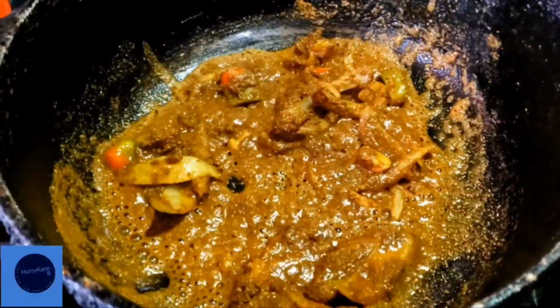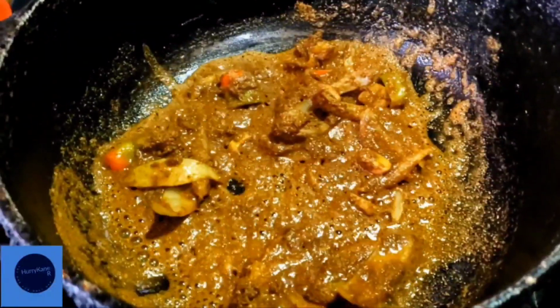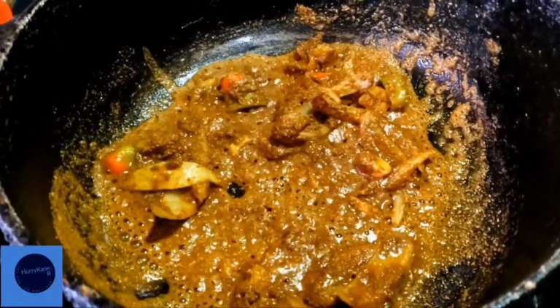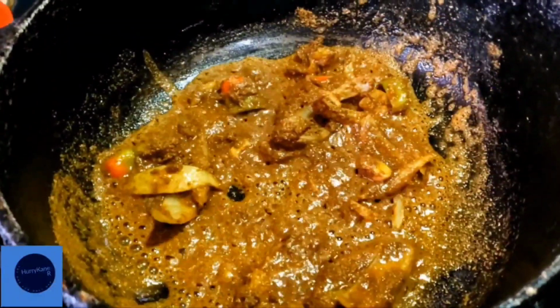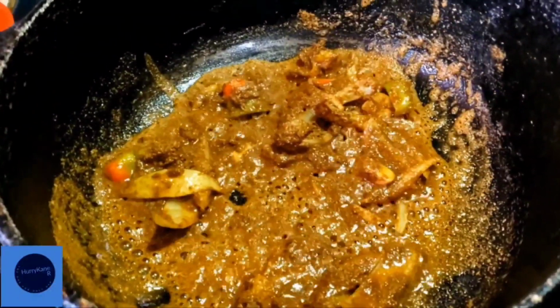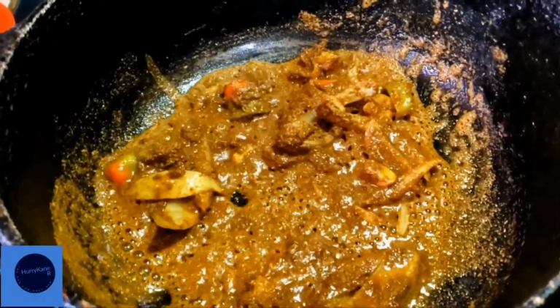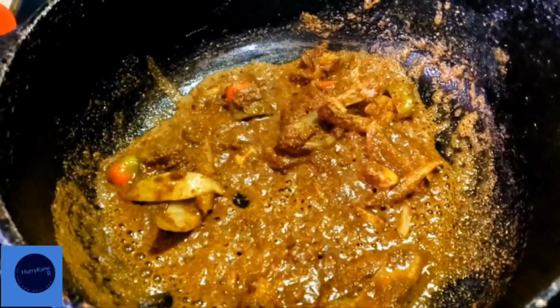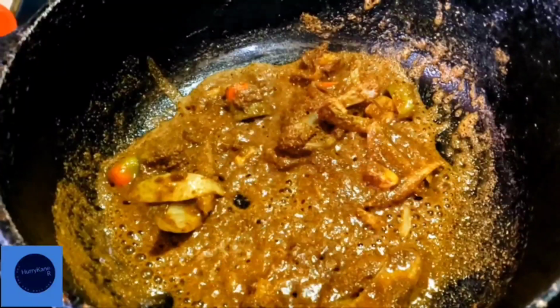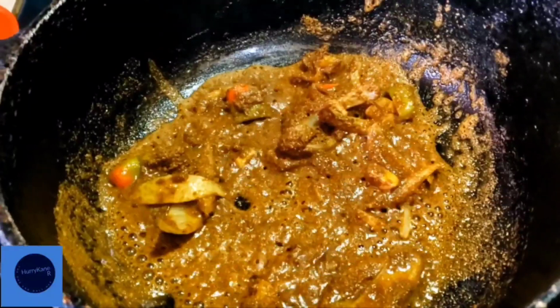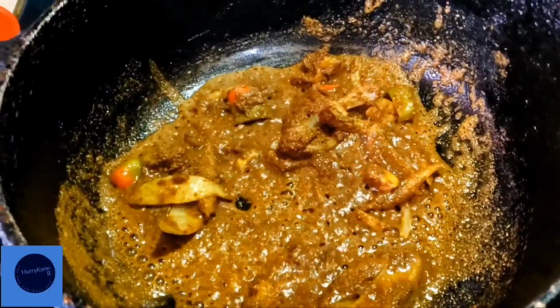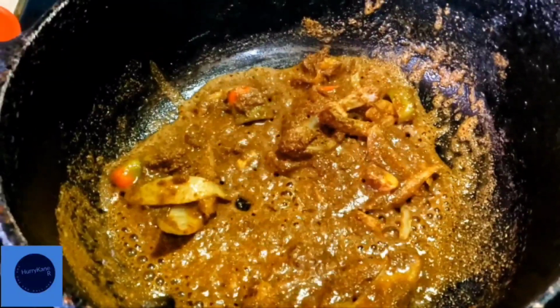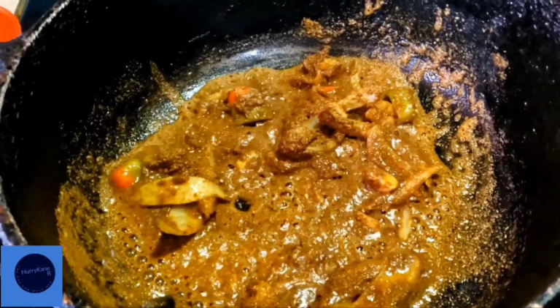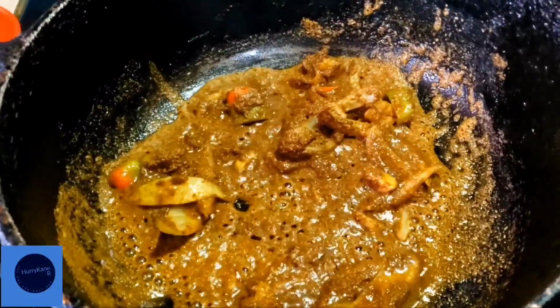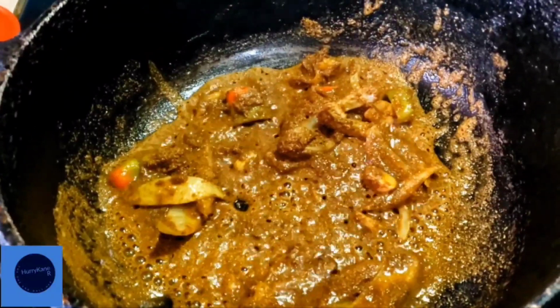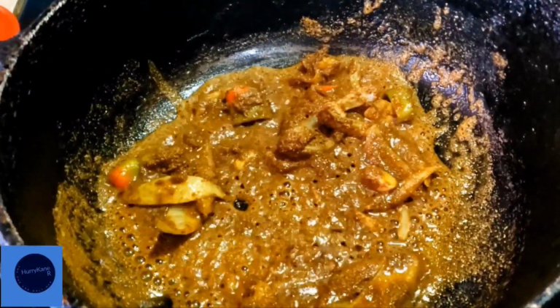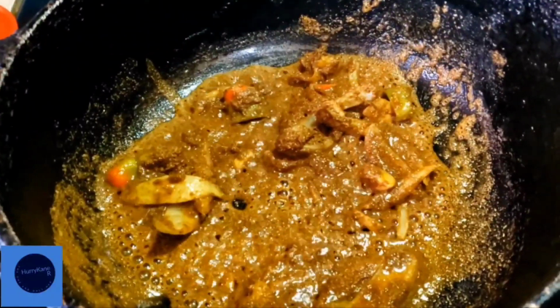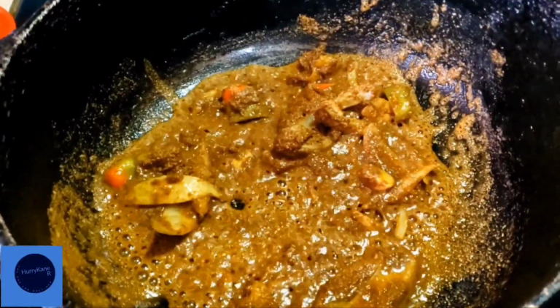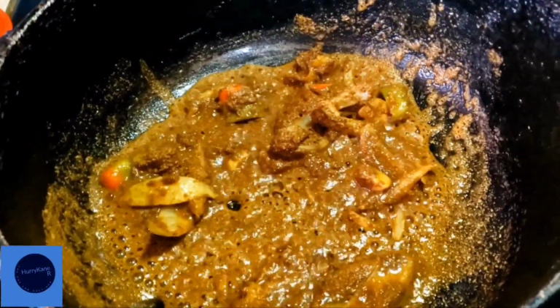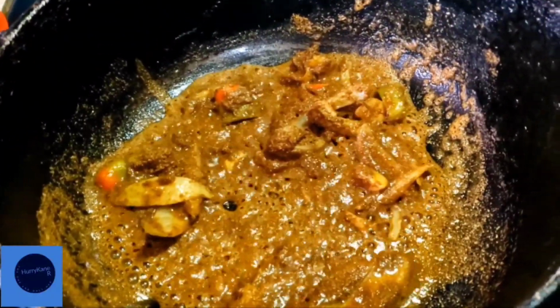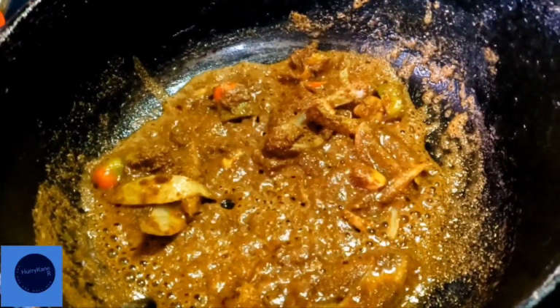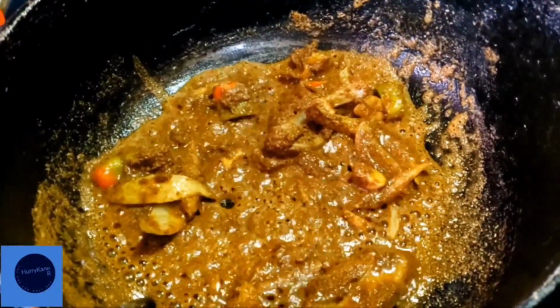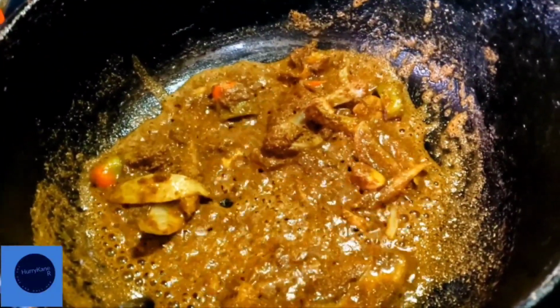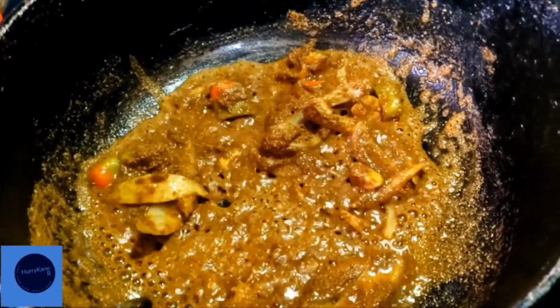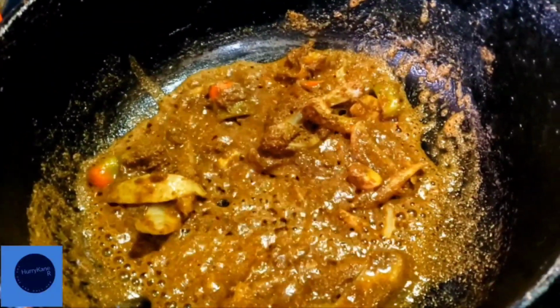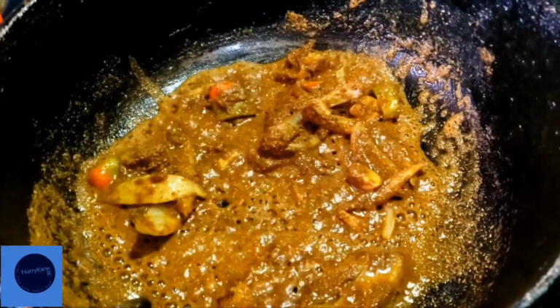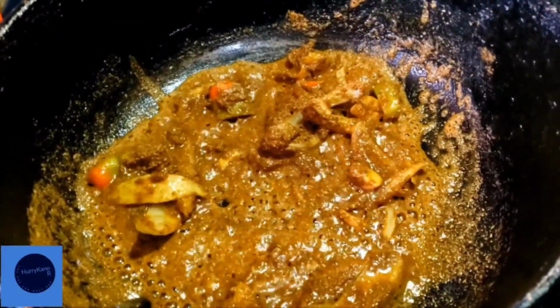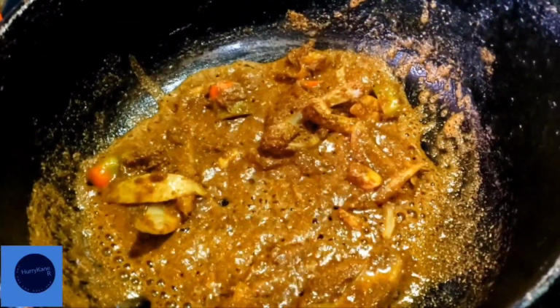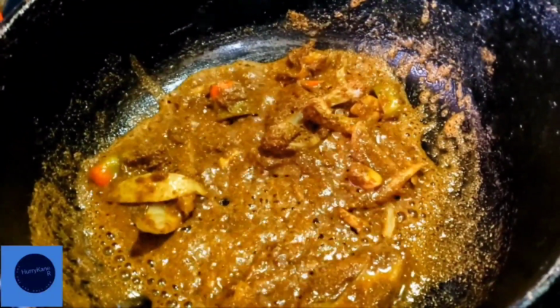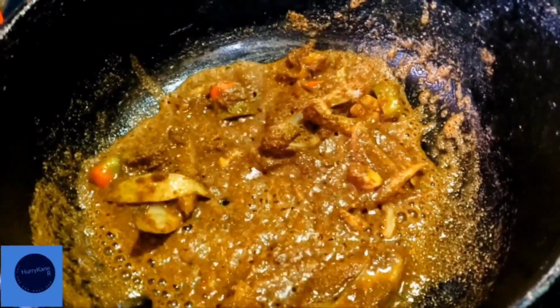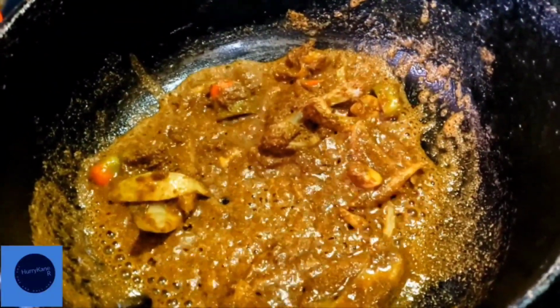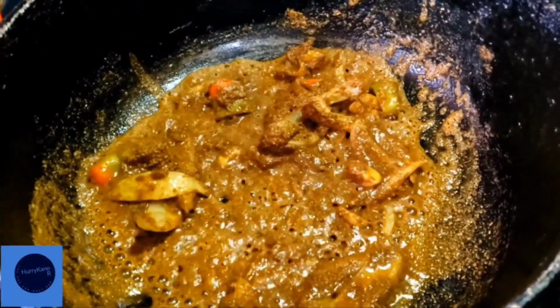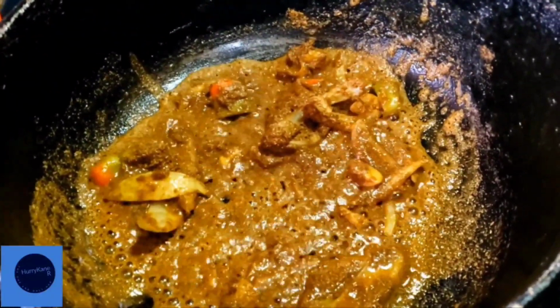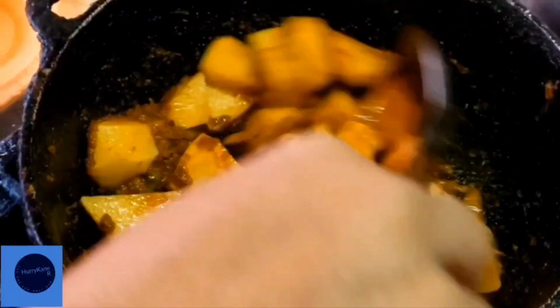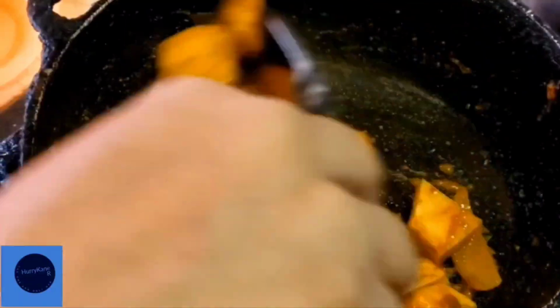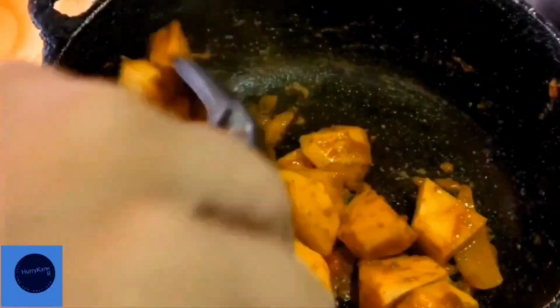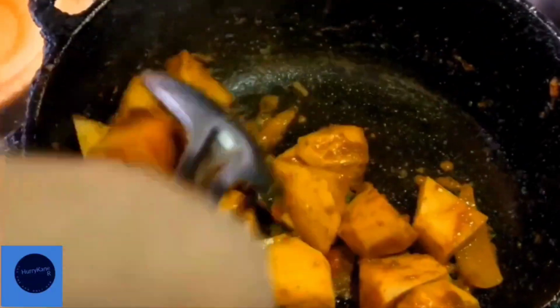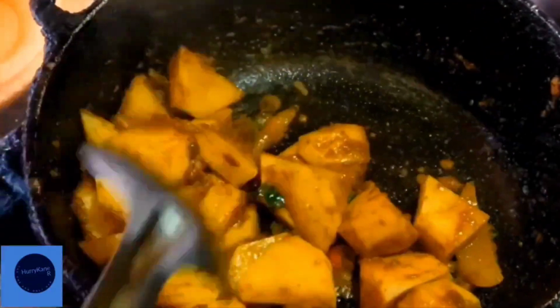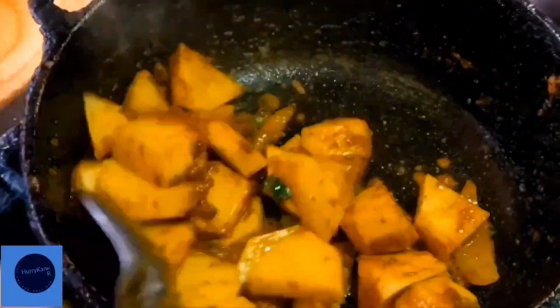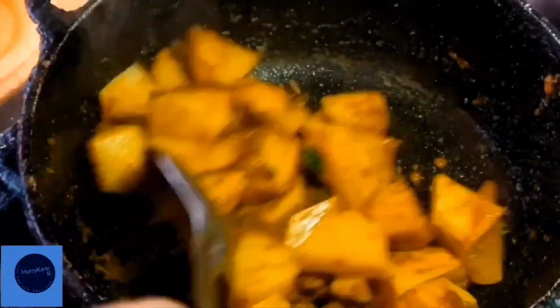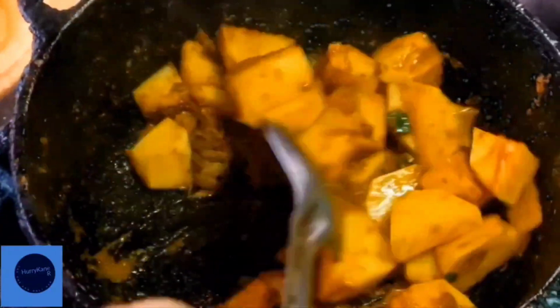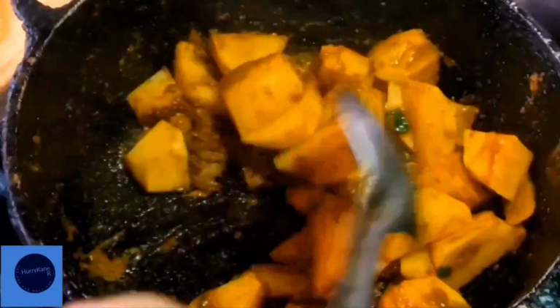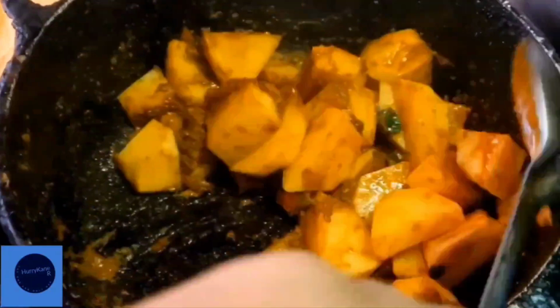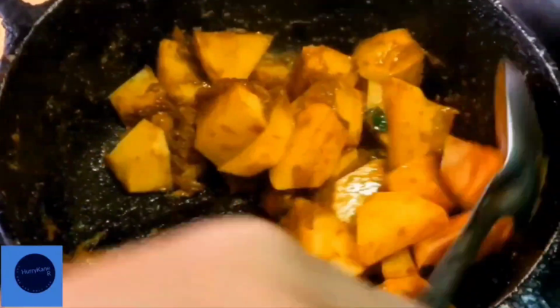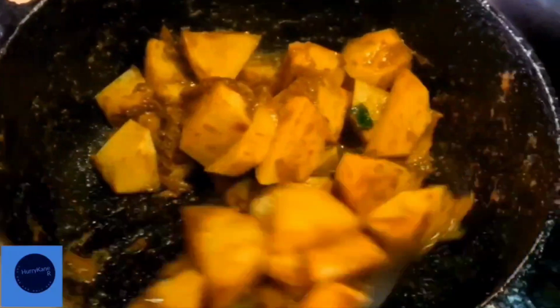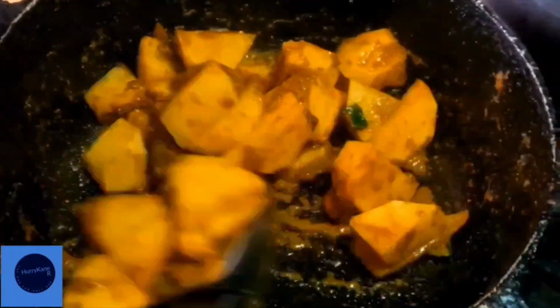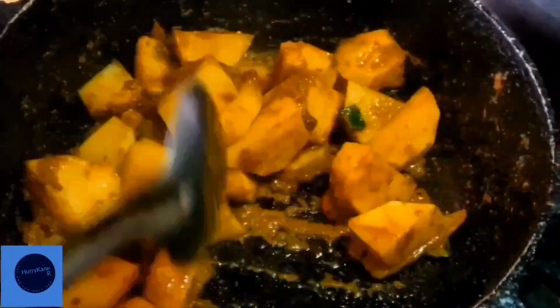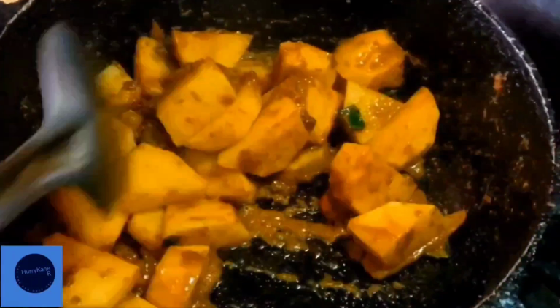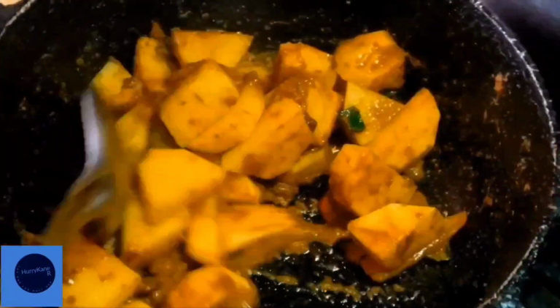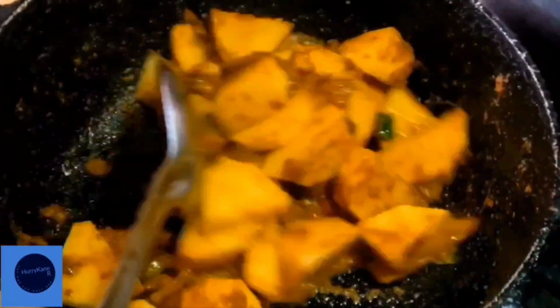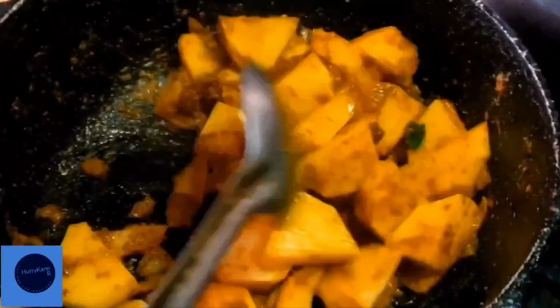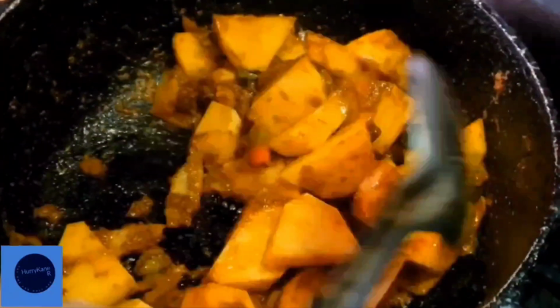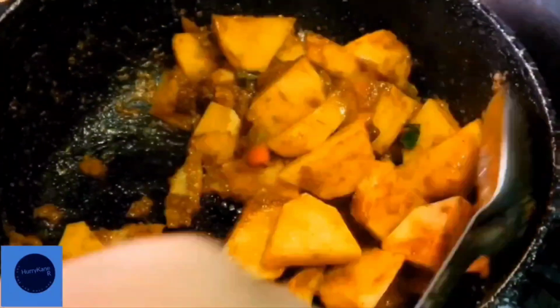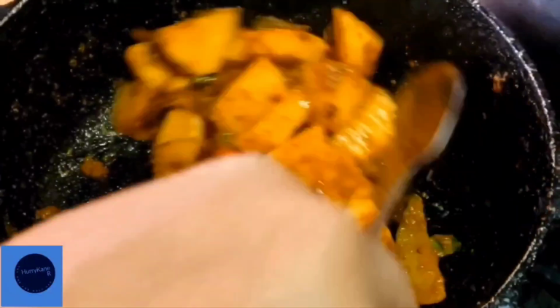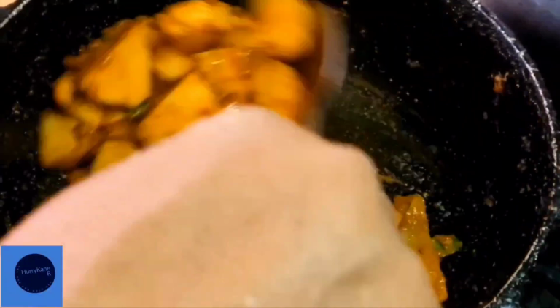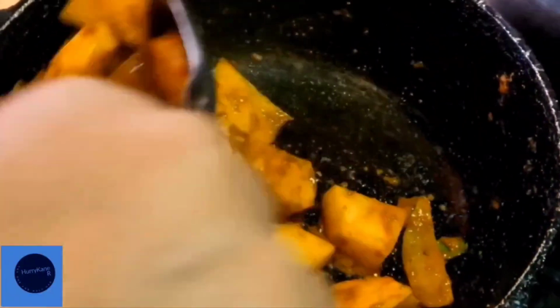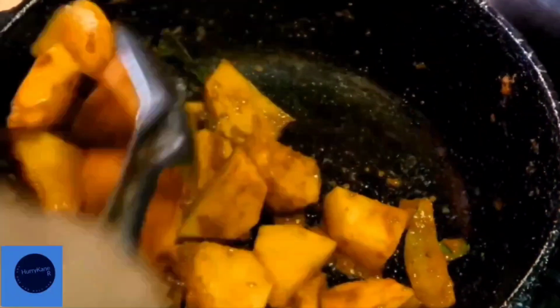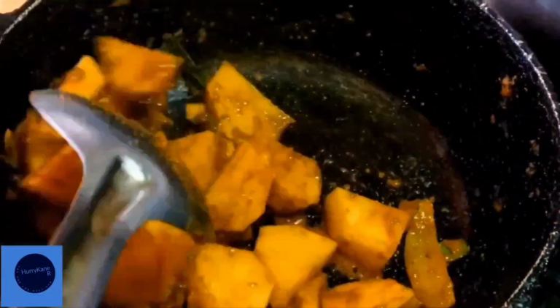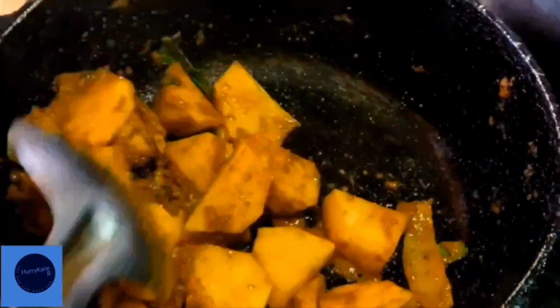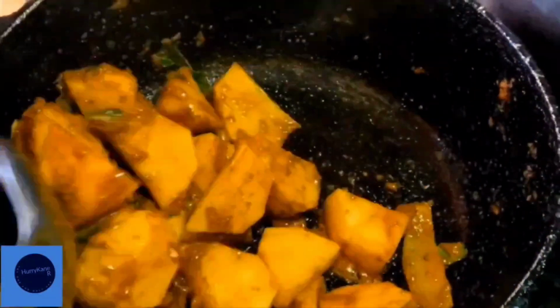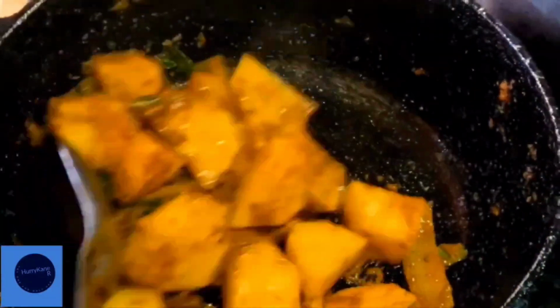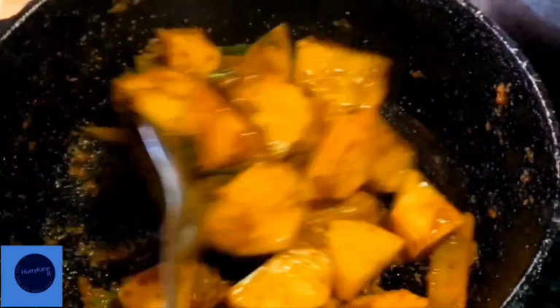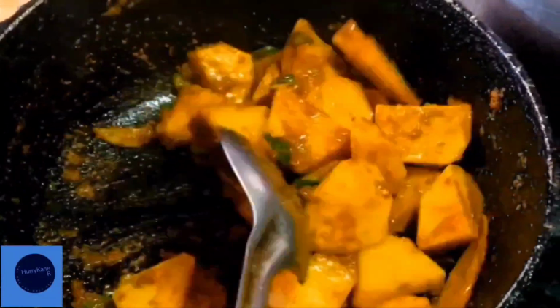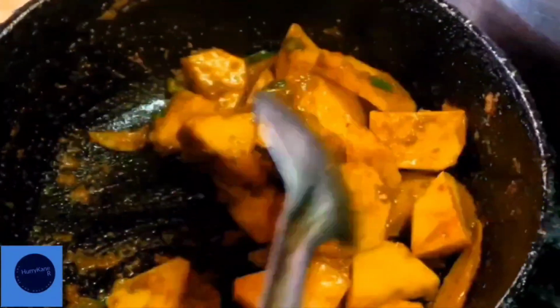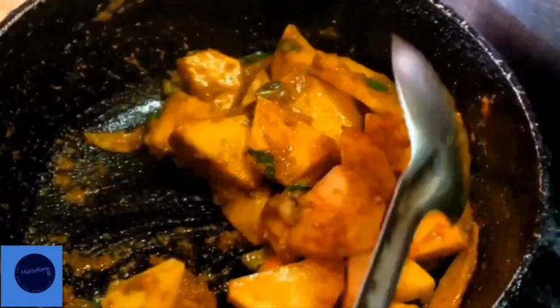Into the heated oil you will add your curry to fry. Into the curry paste you can now add some cubed potatoes.